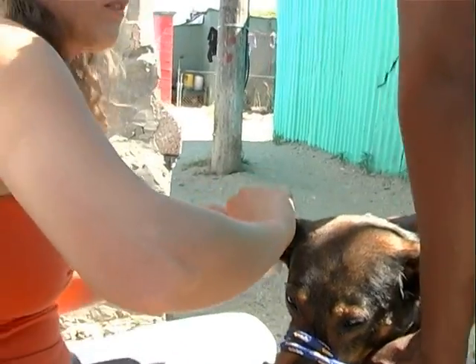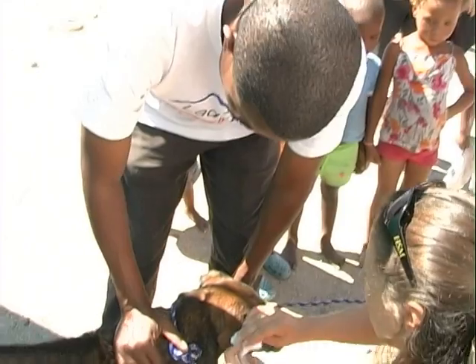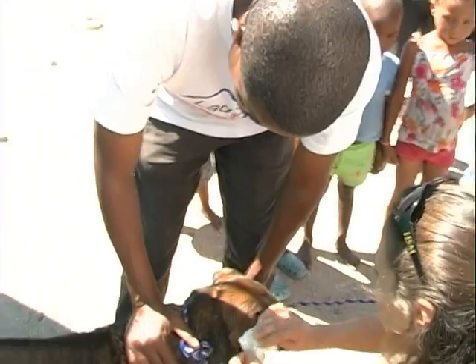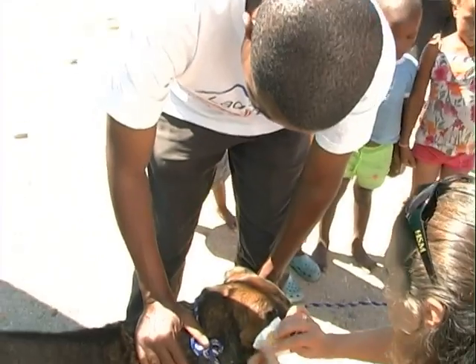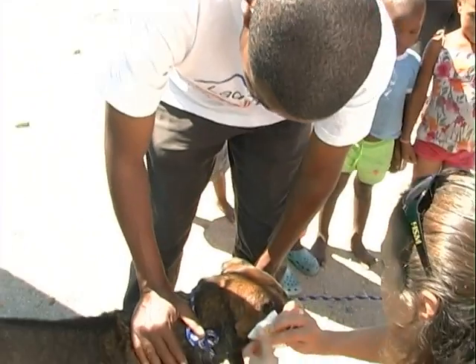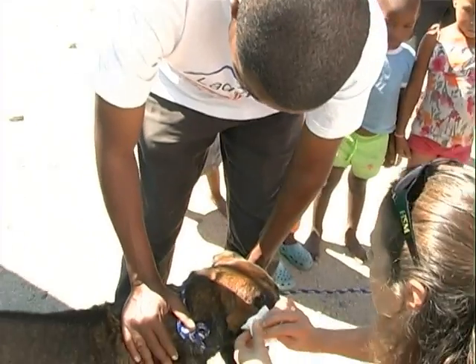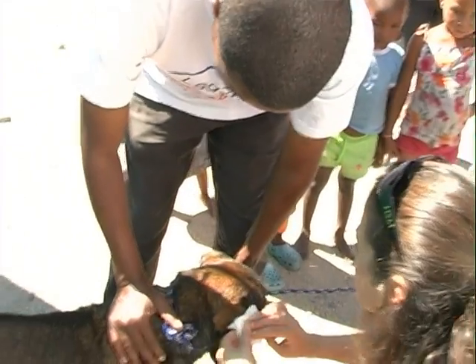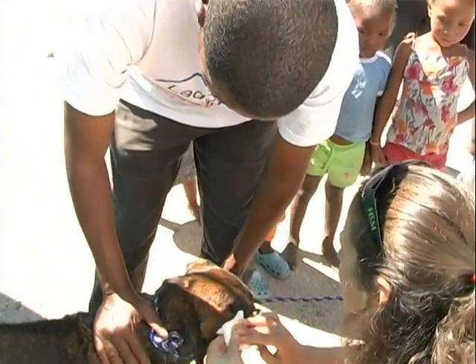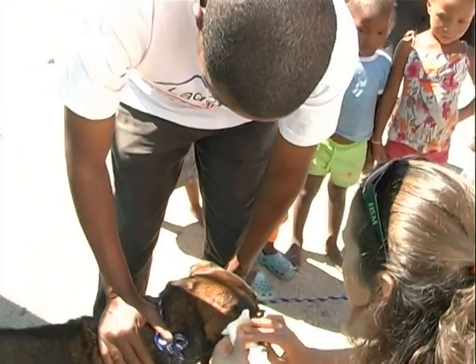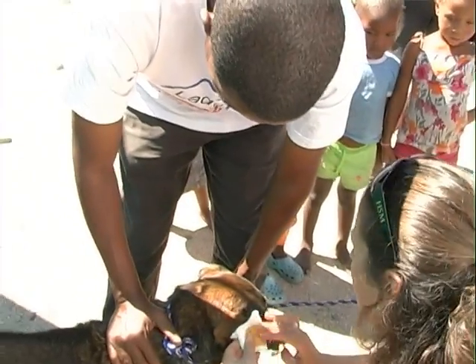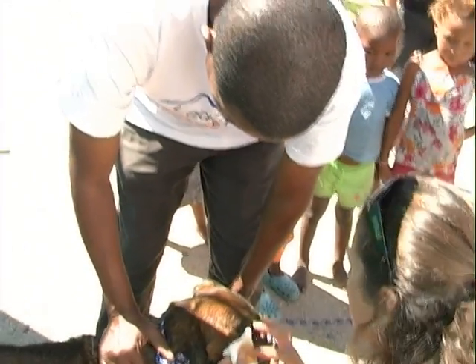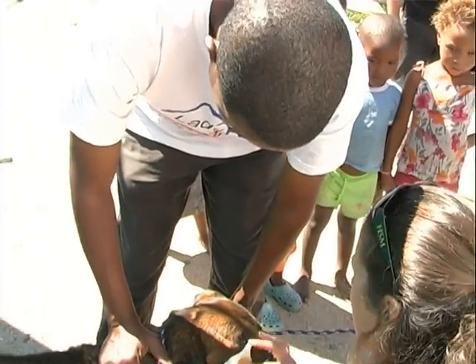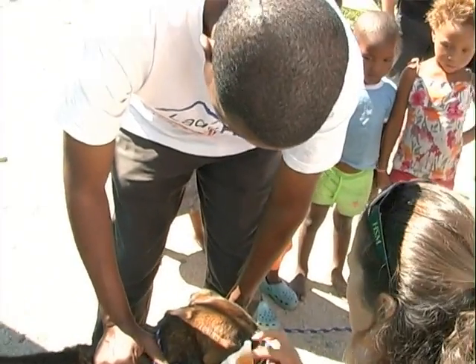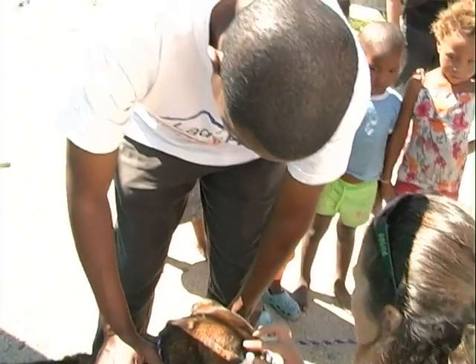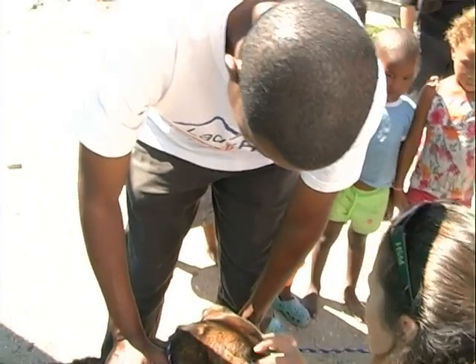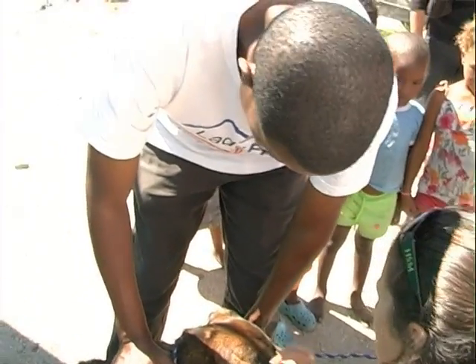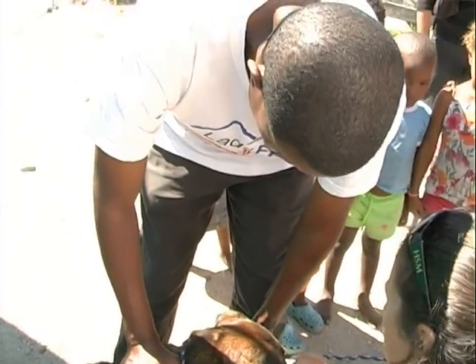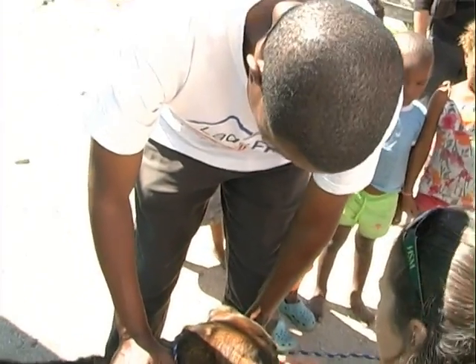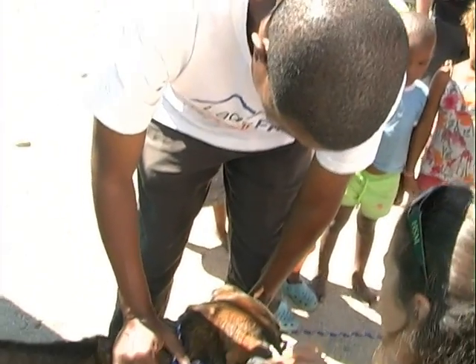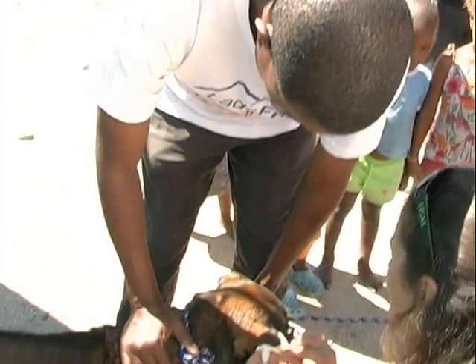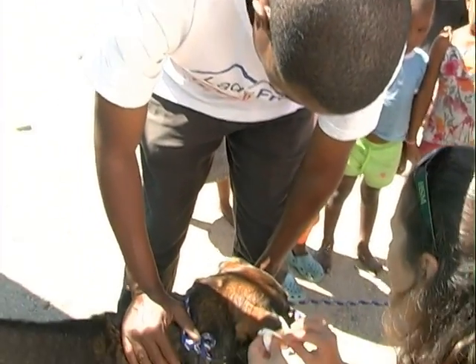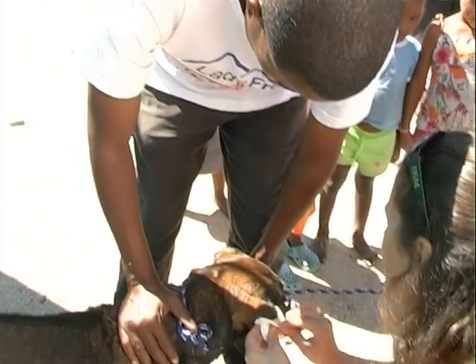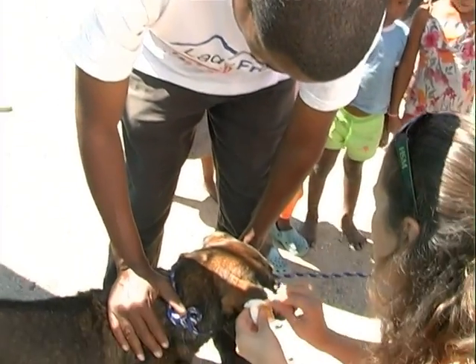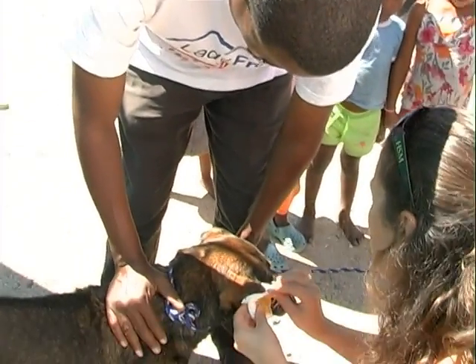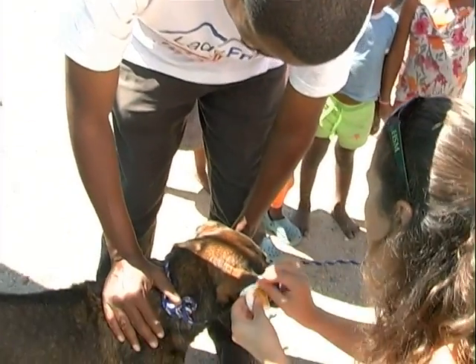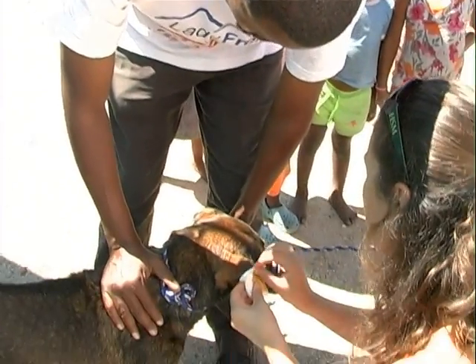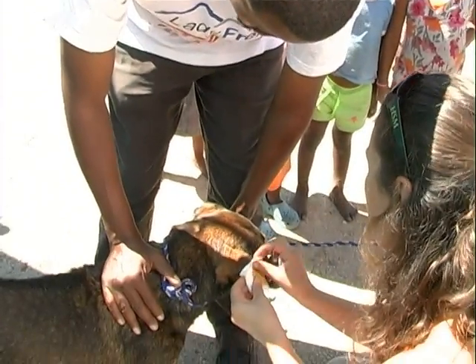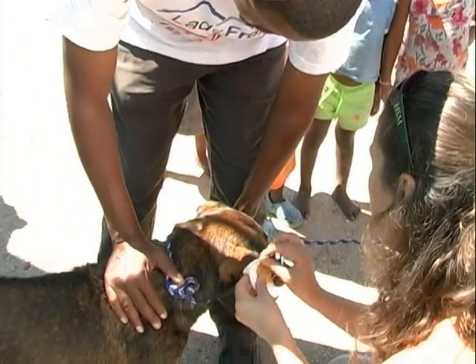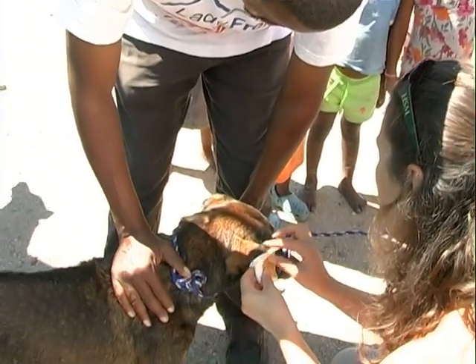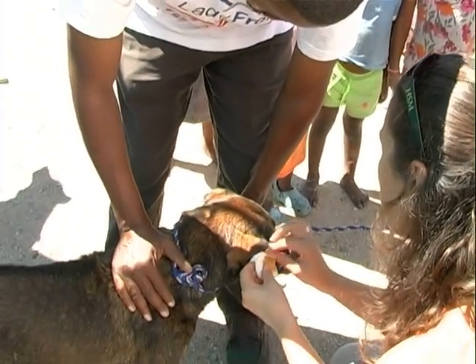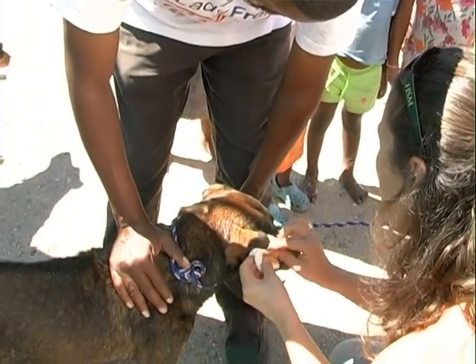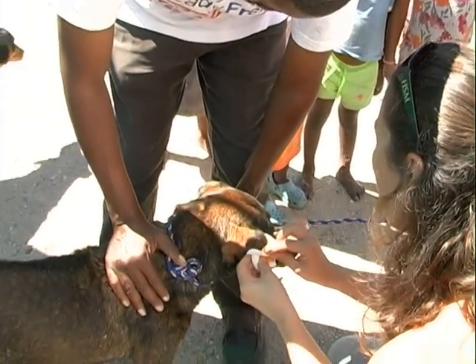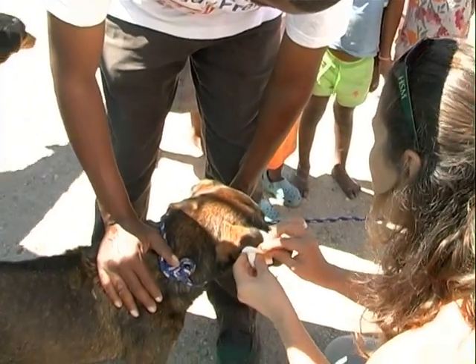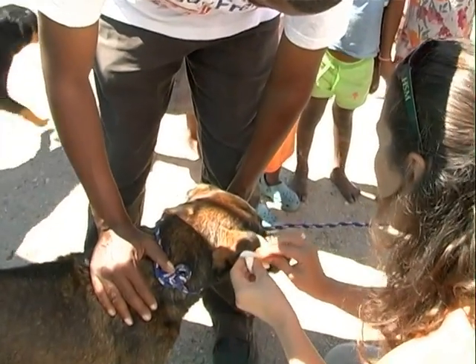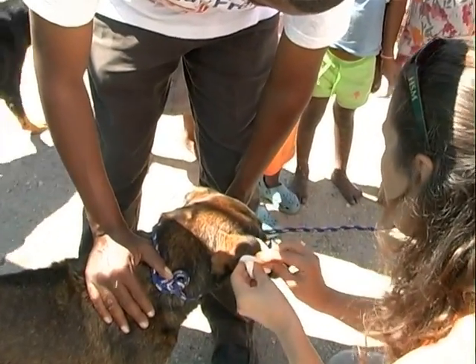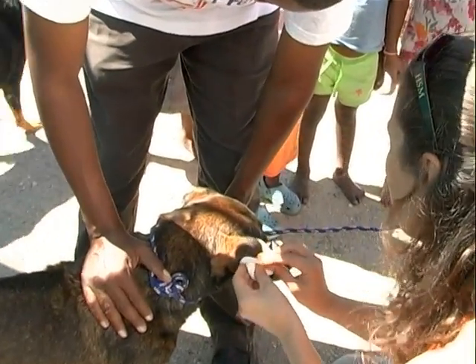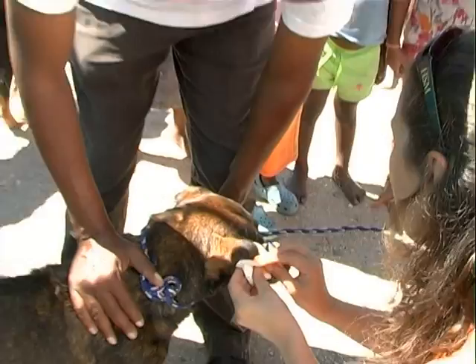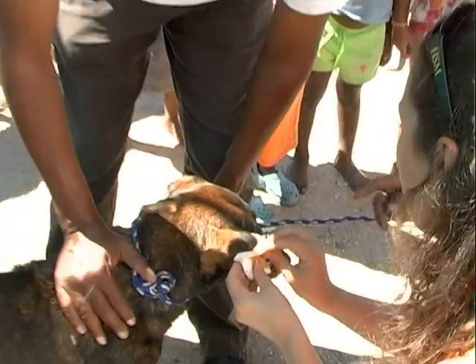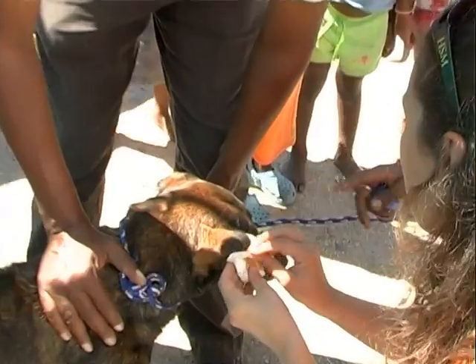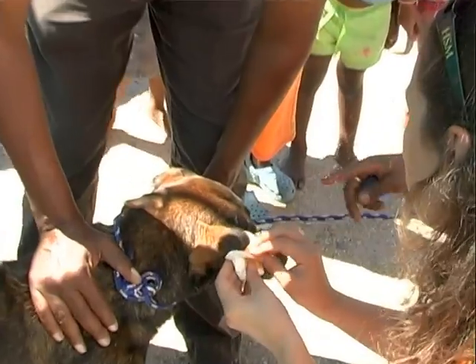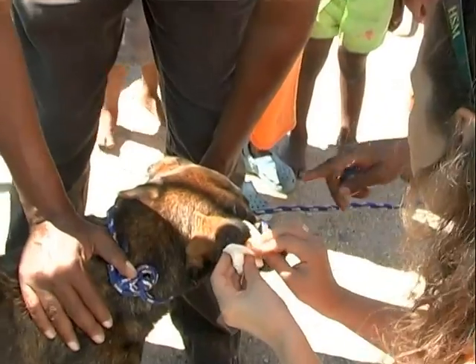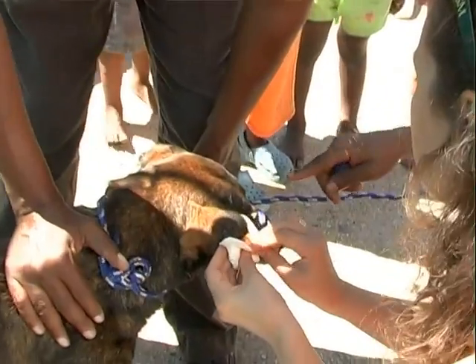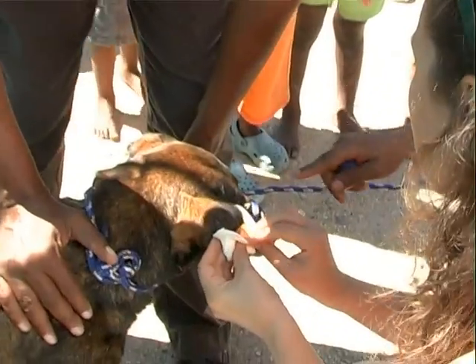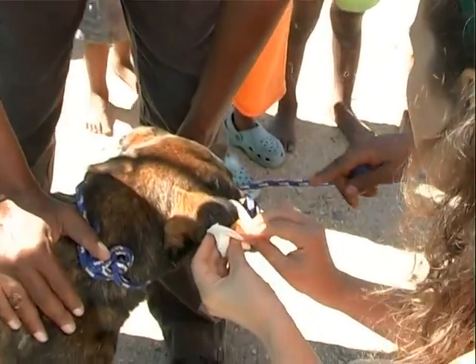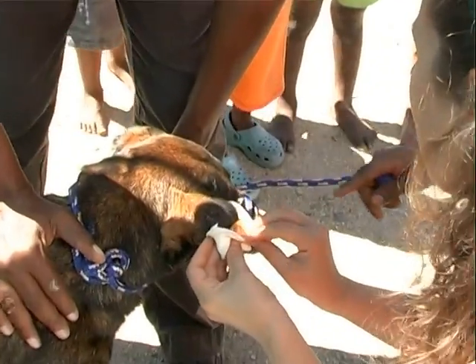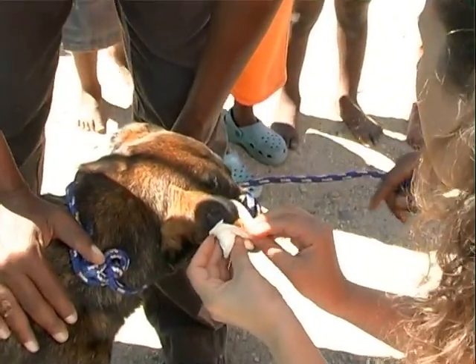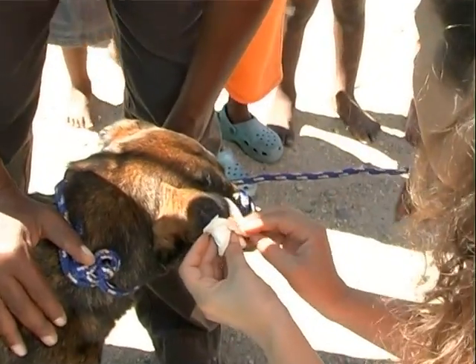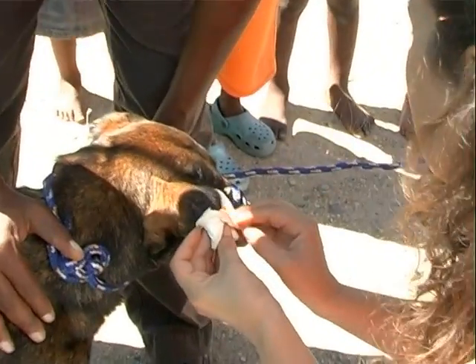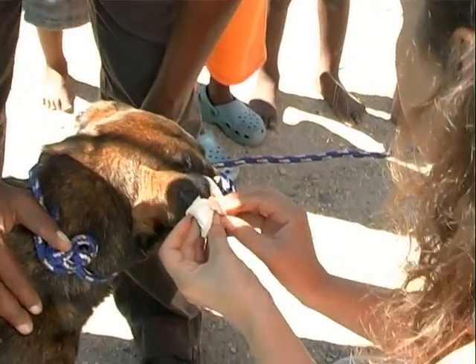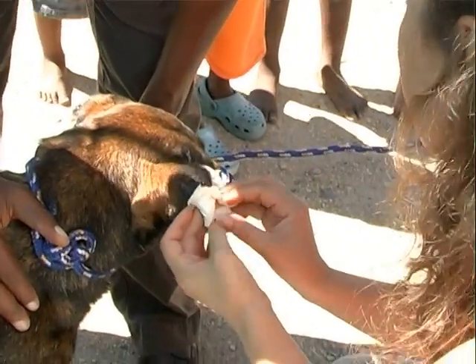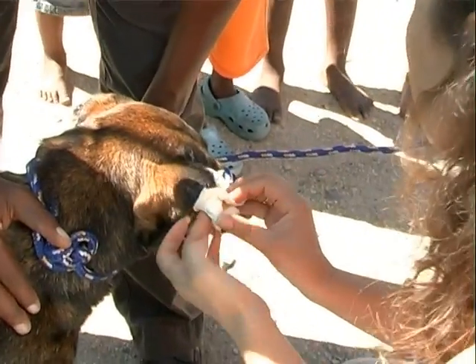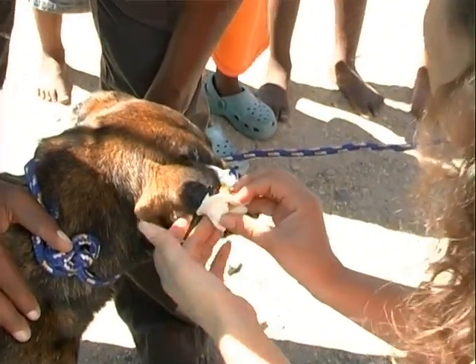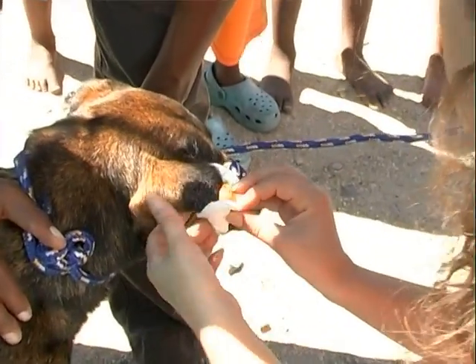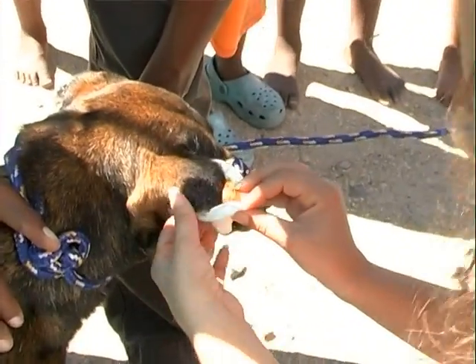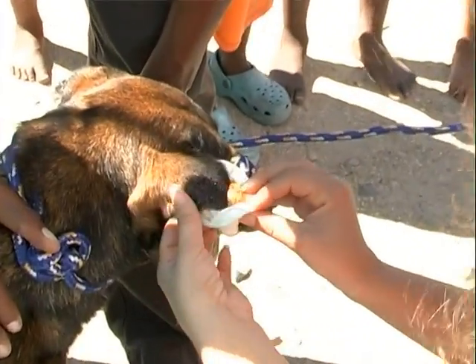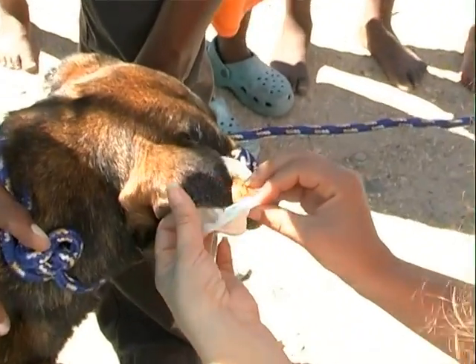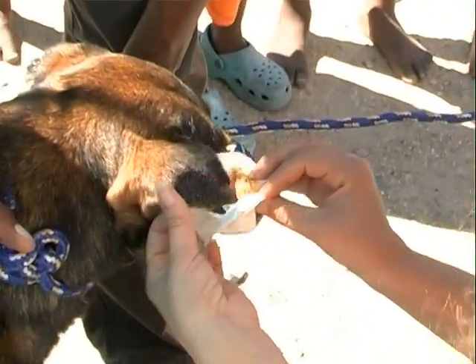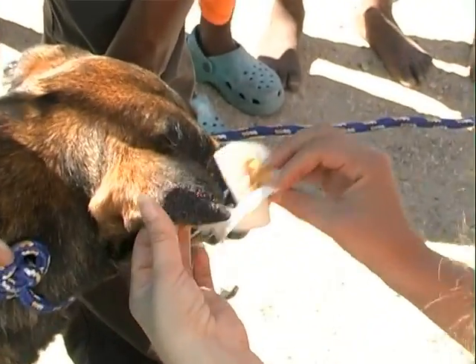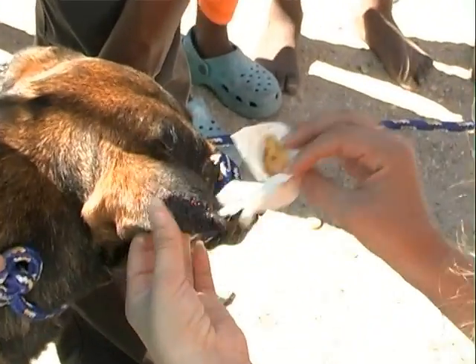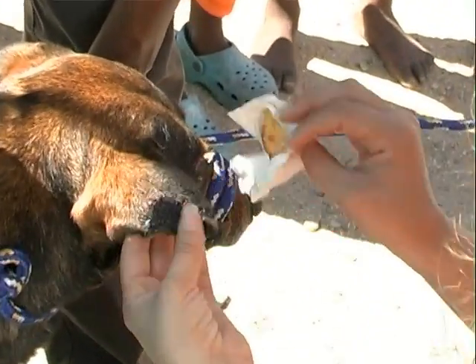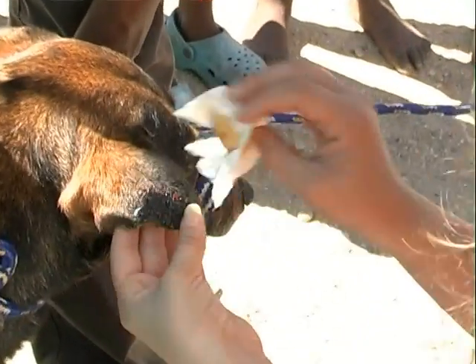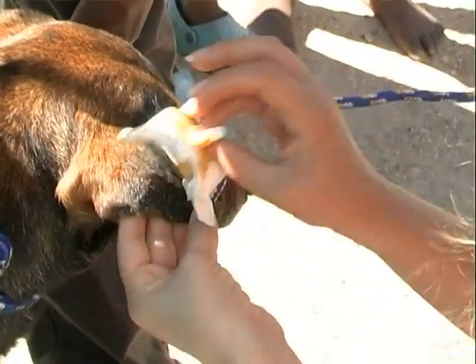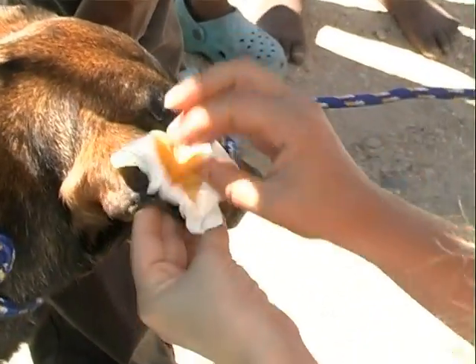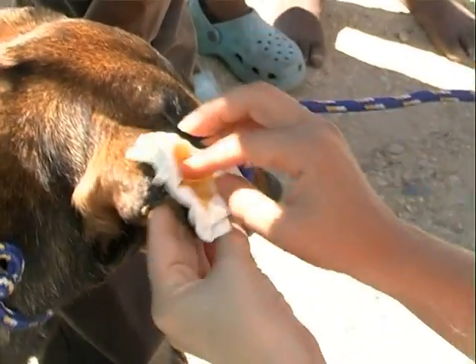Do you see here? This is where the flies have been biting and feeding off the blood. Can you see here?